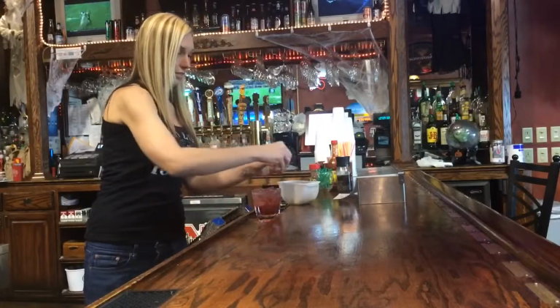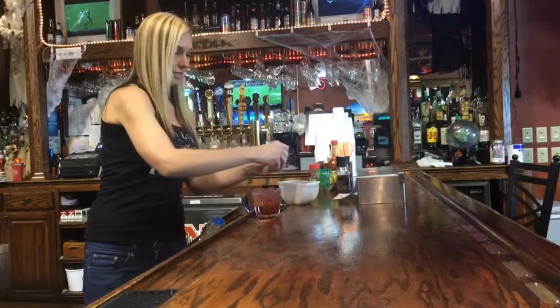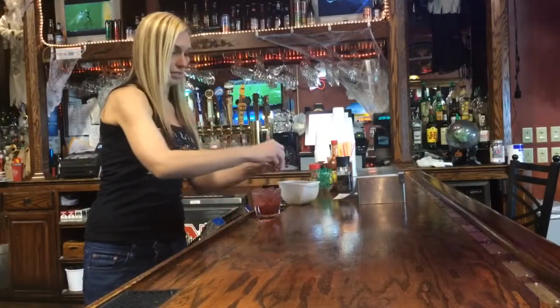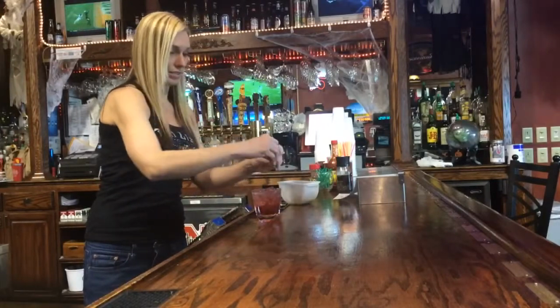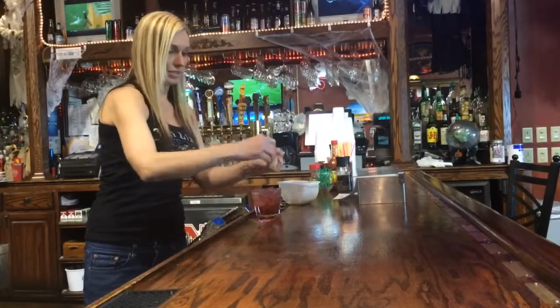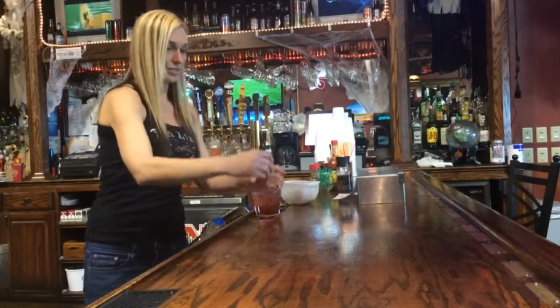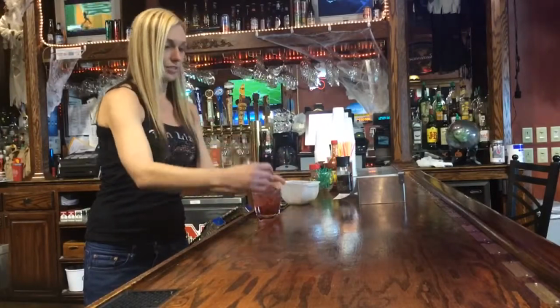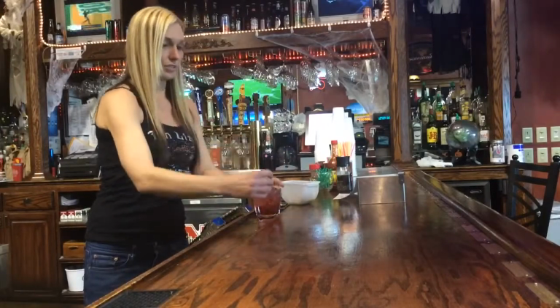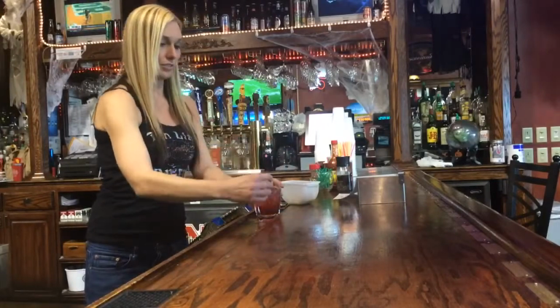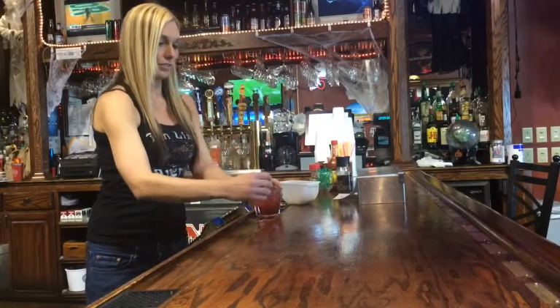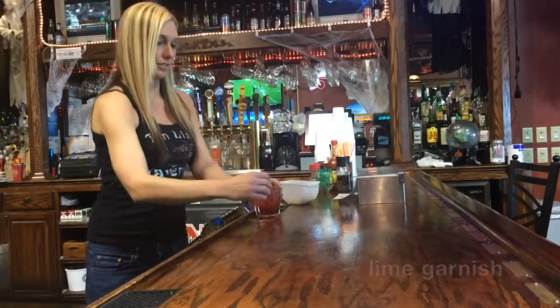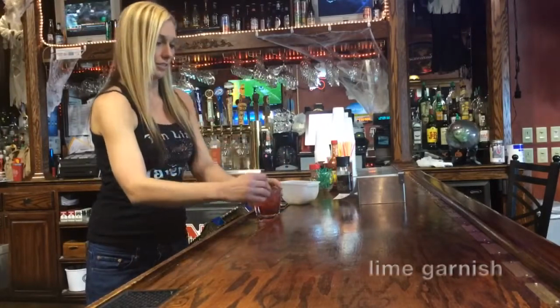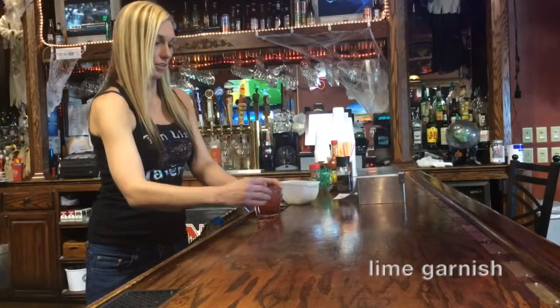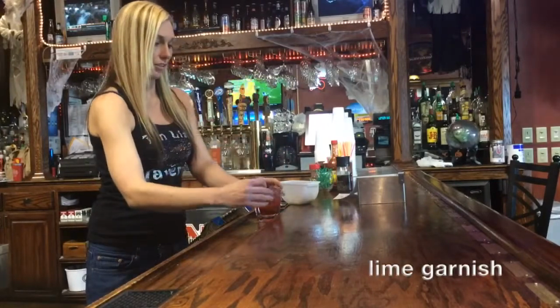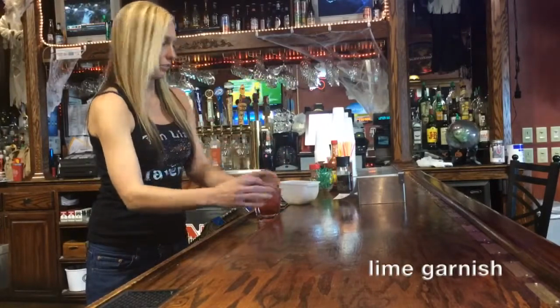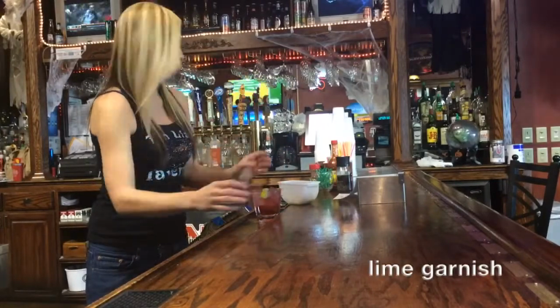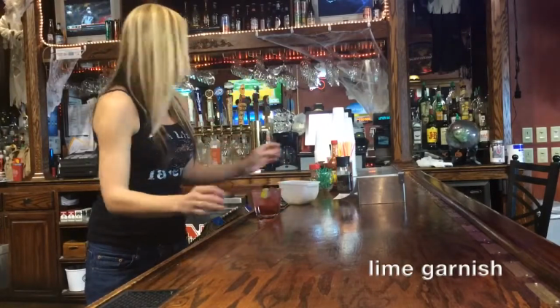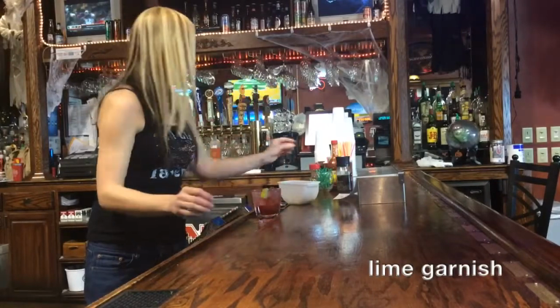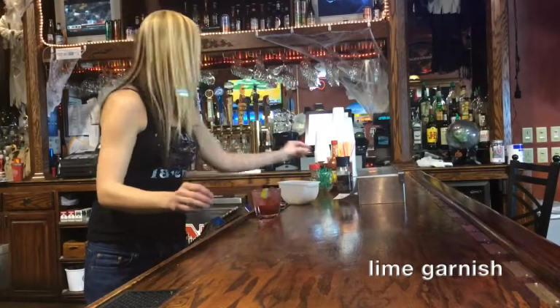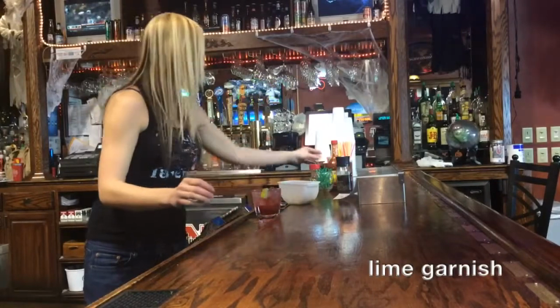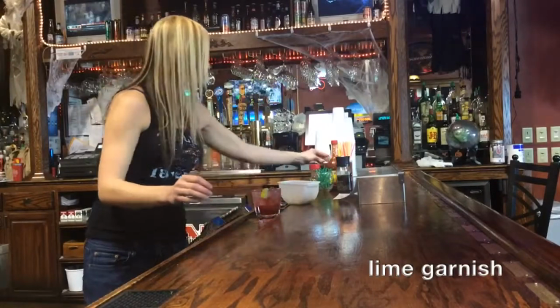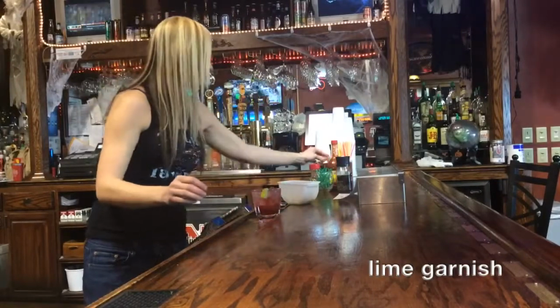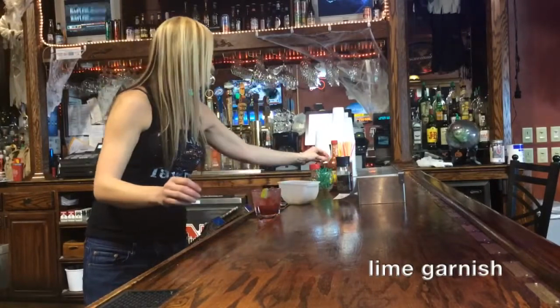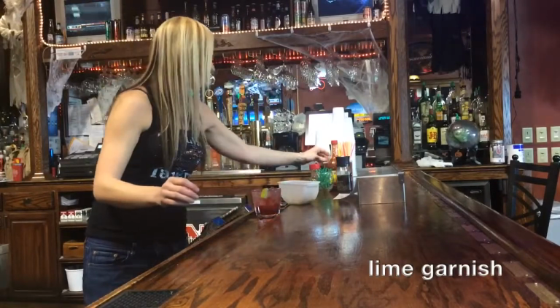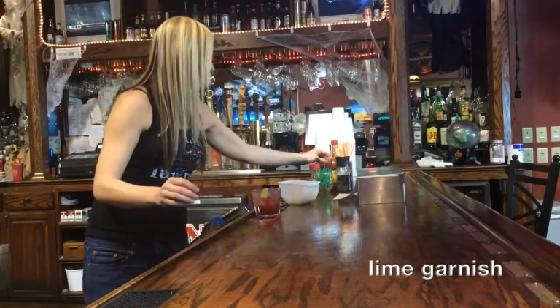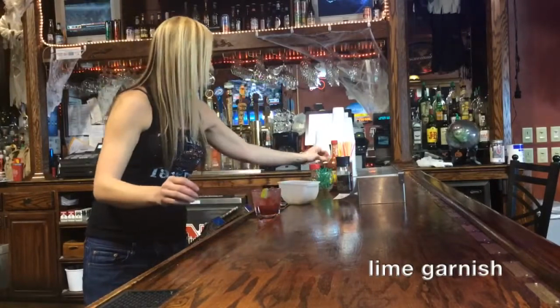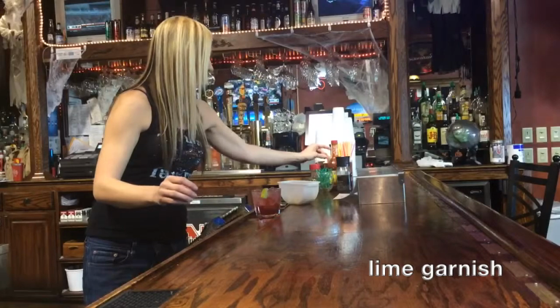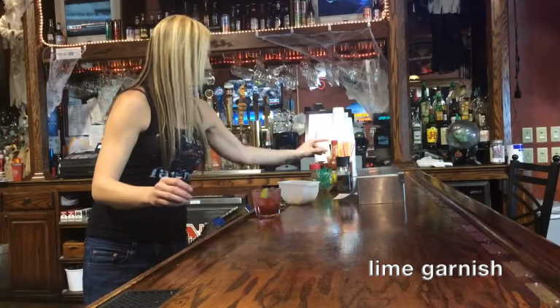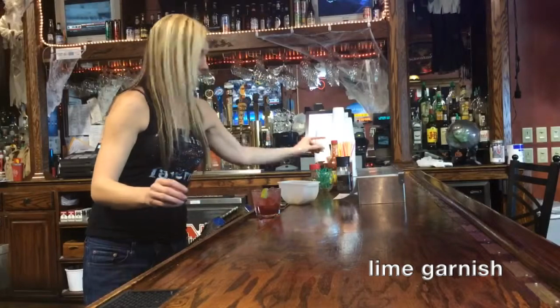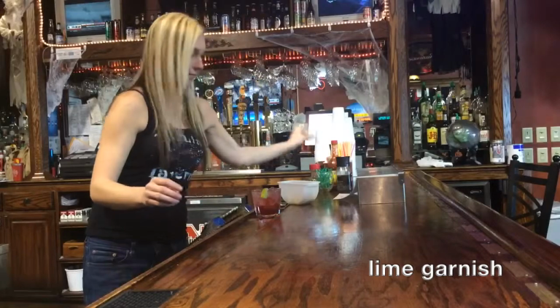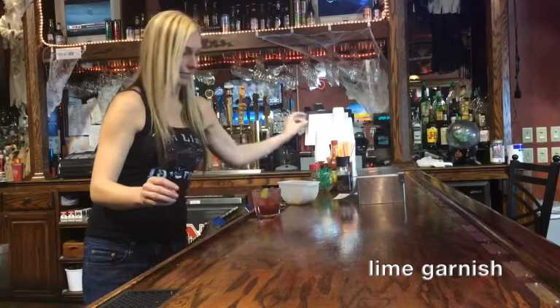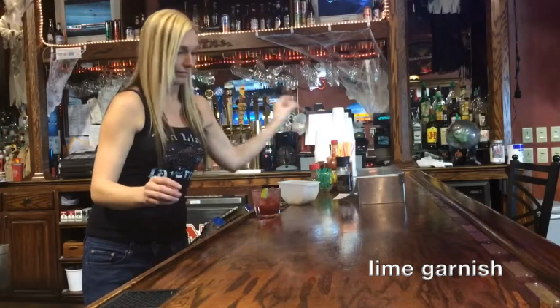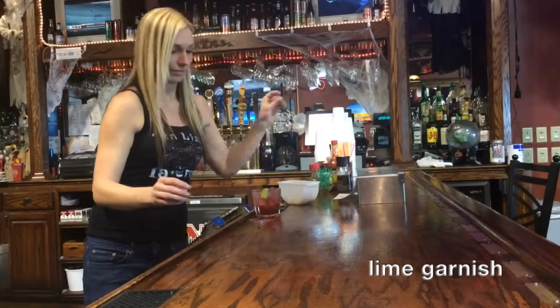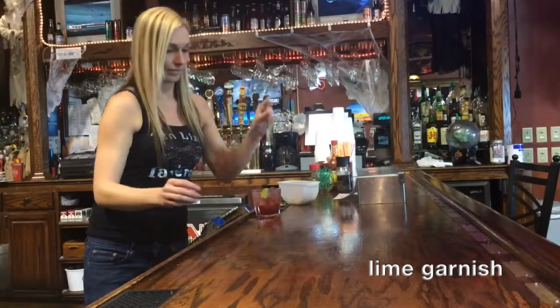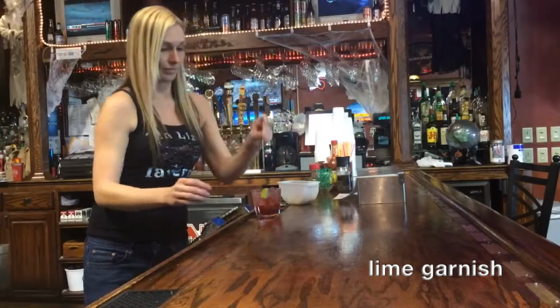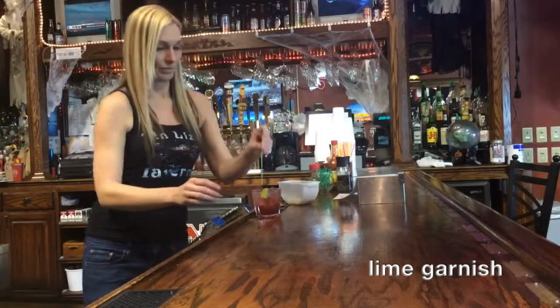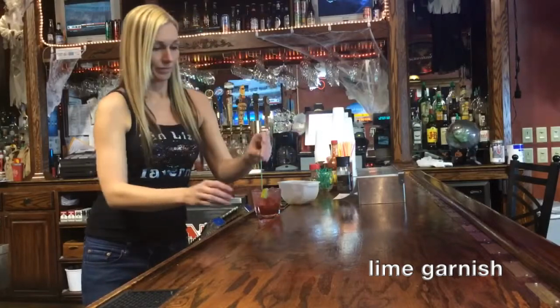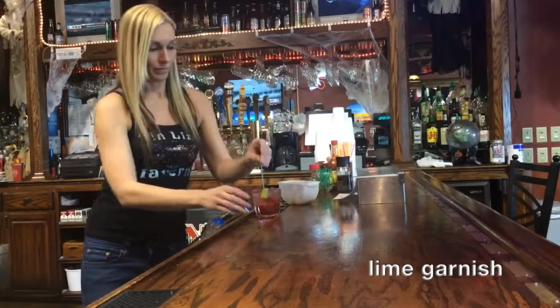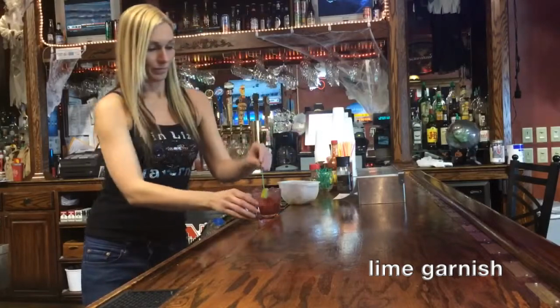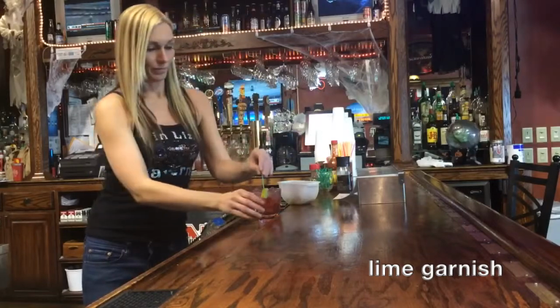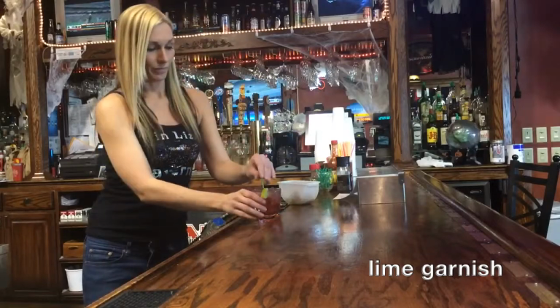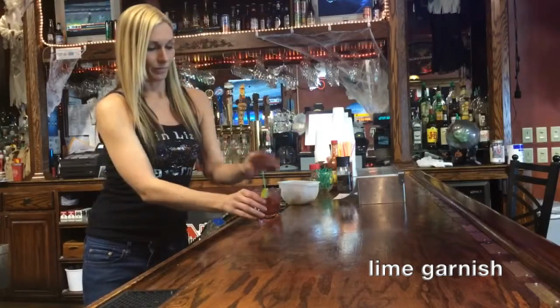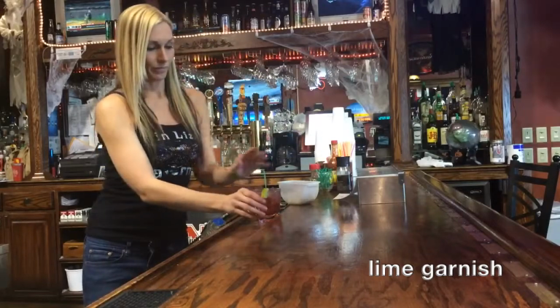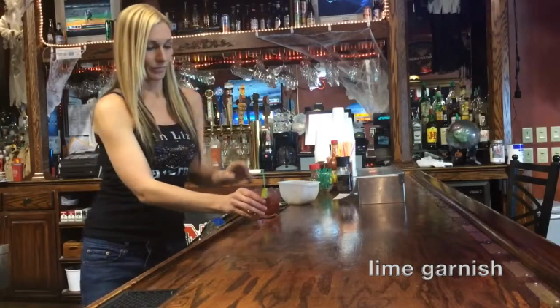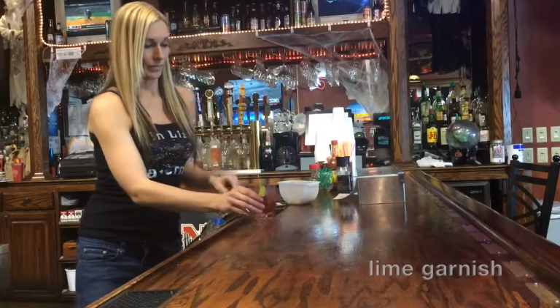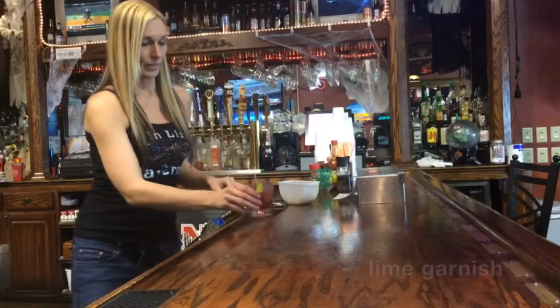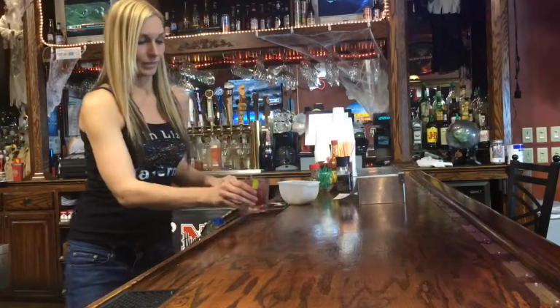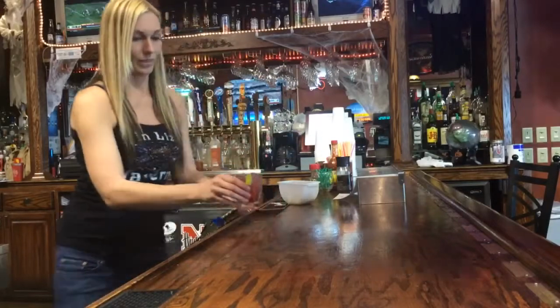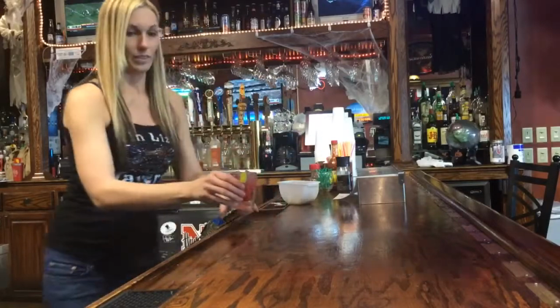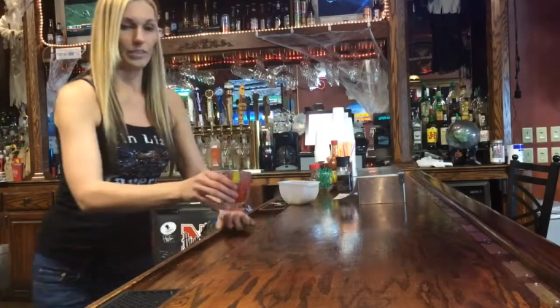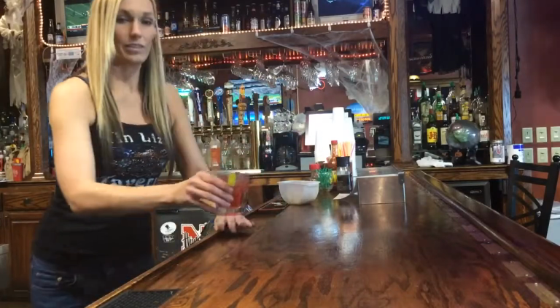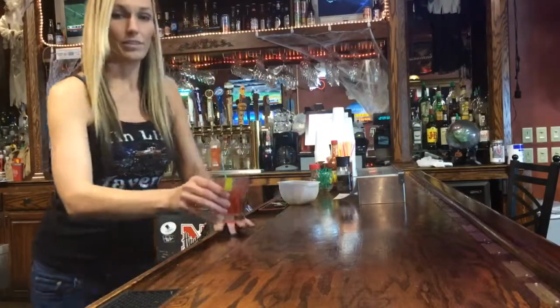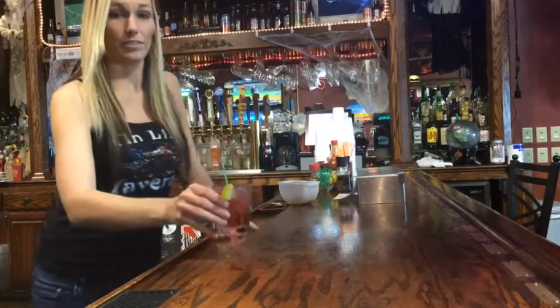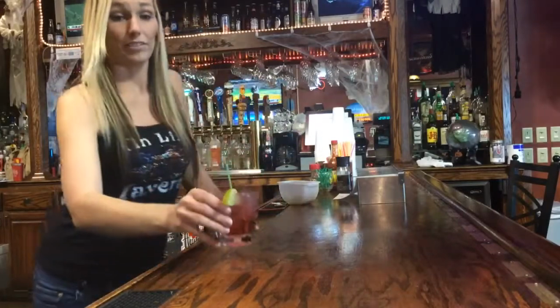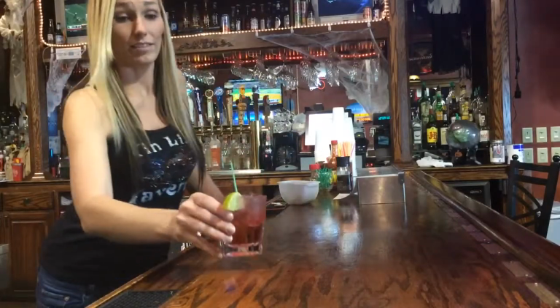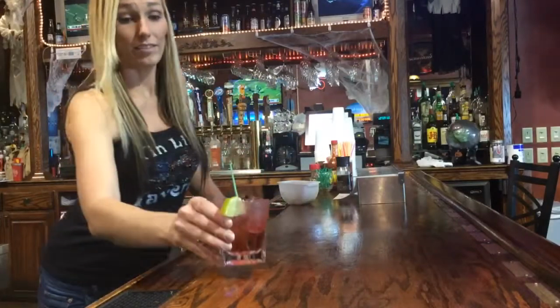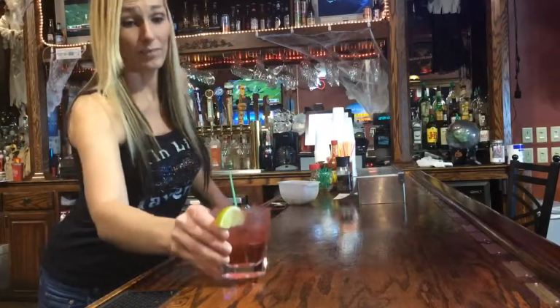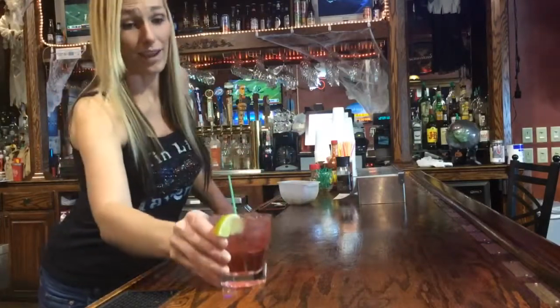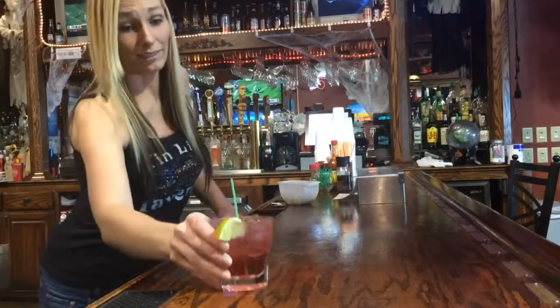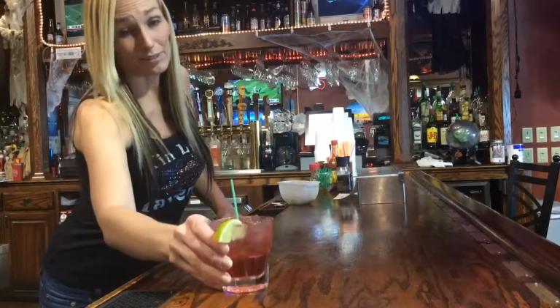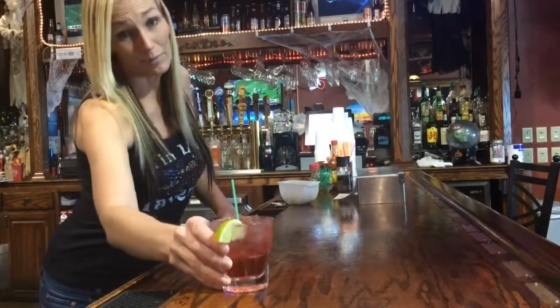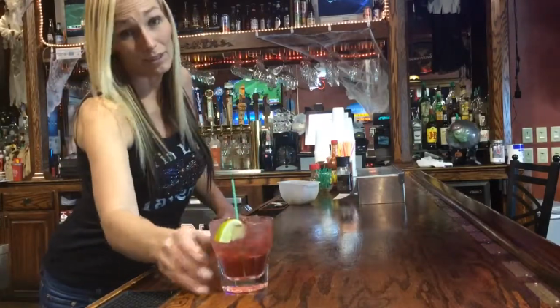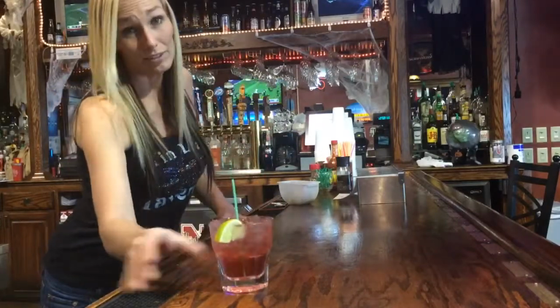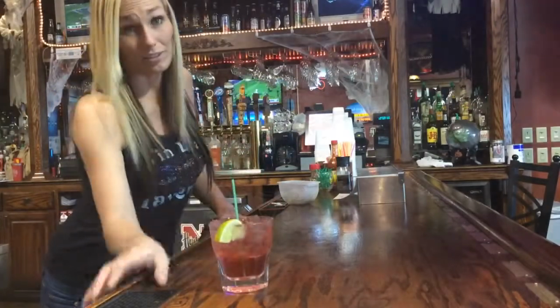And serve it, and there it is — the Tin Lizzy Packed with a Punch.